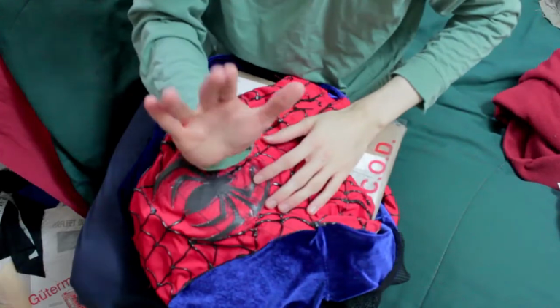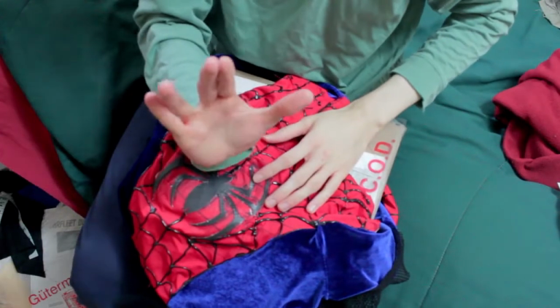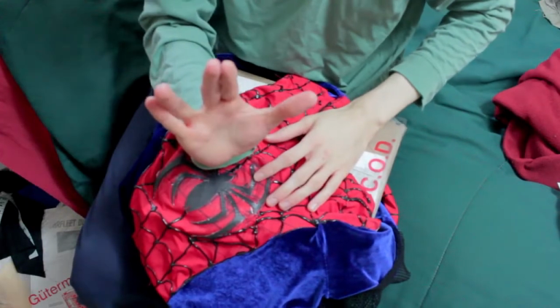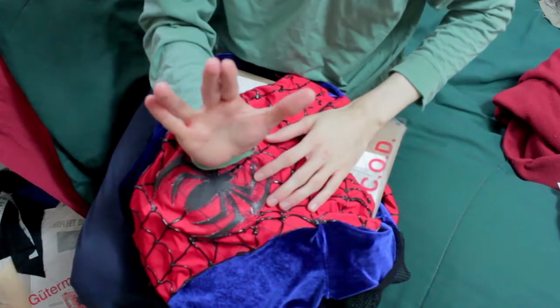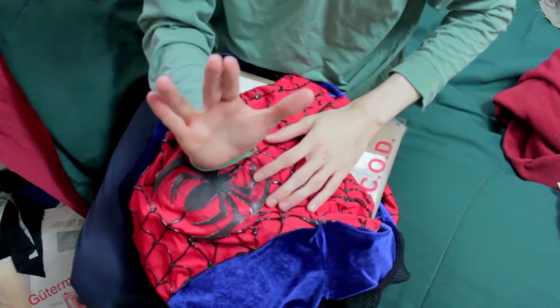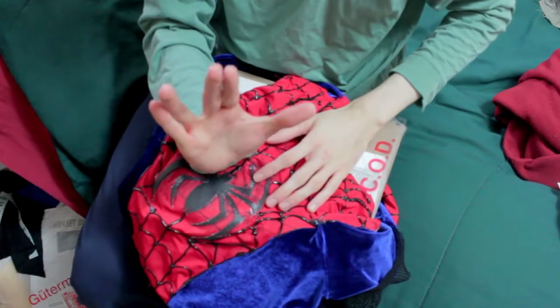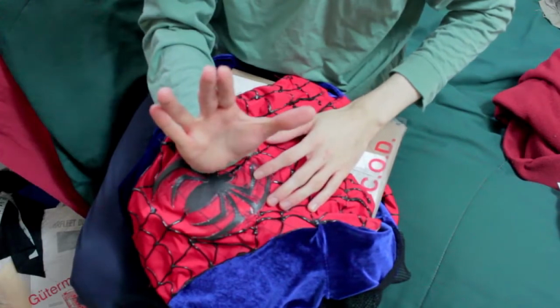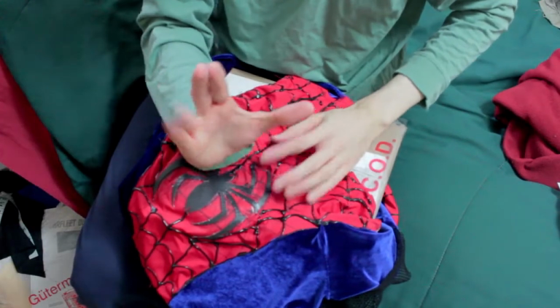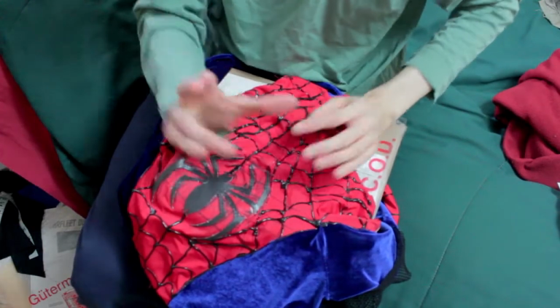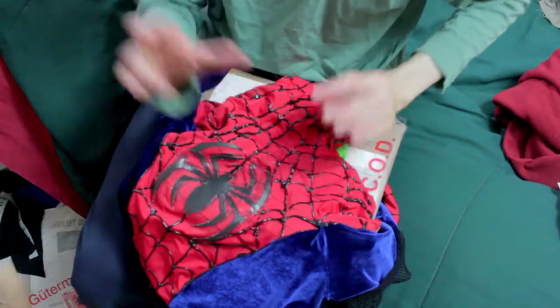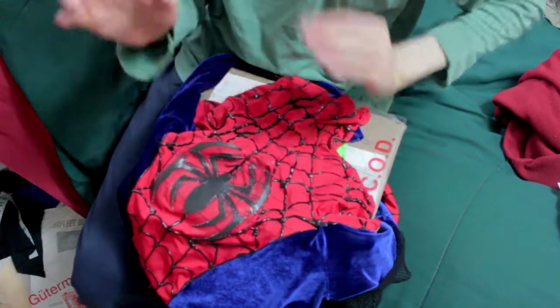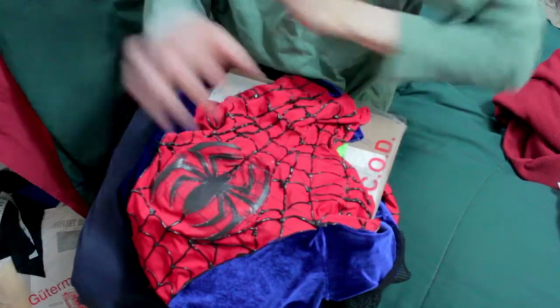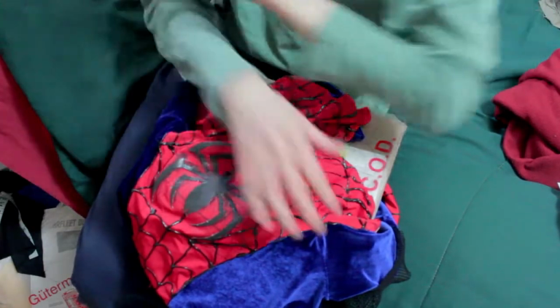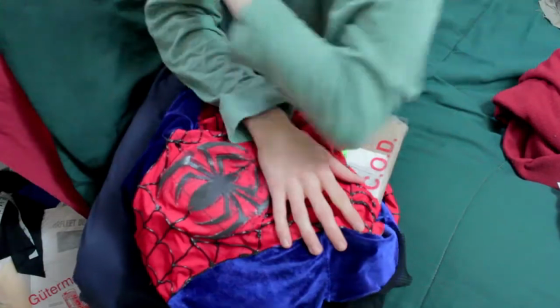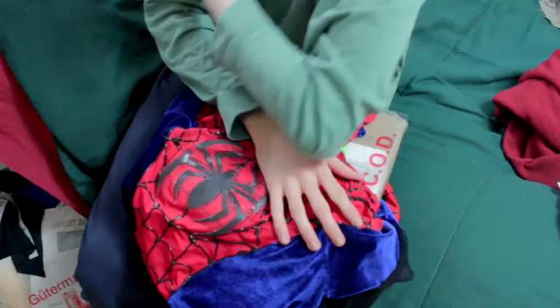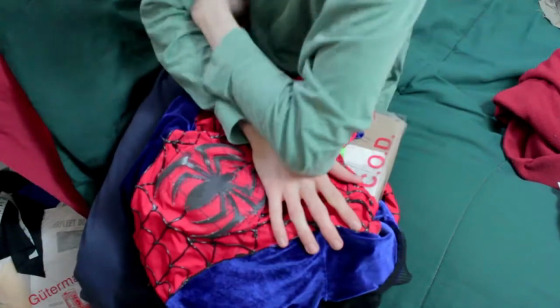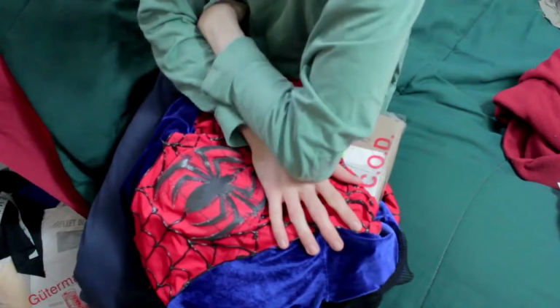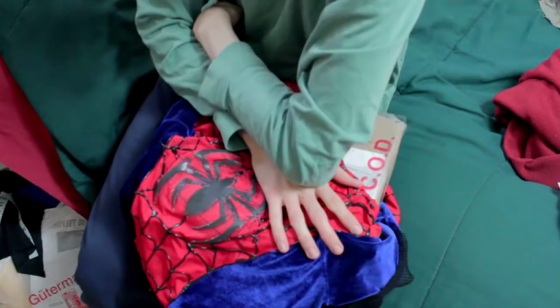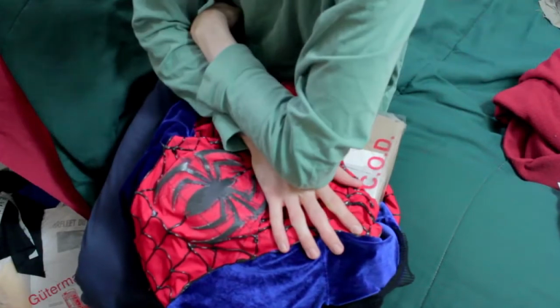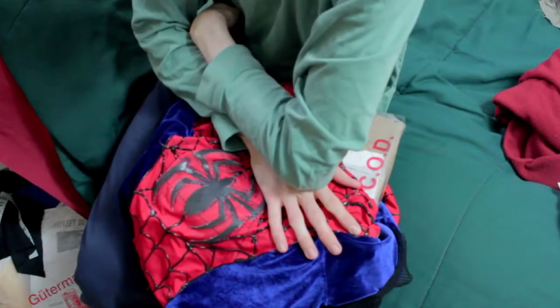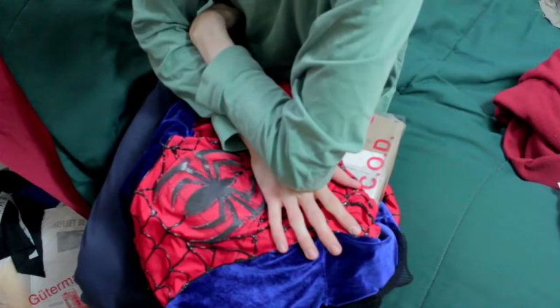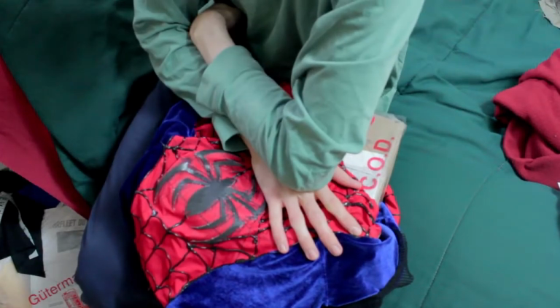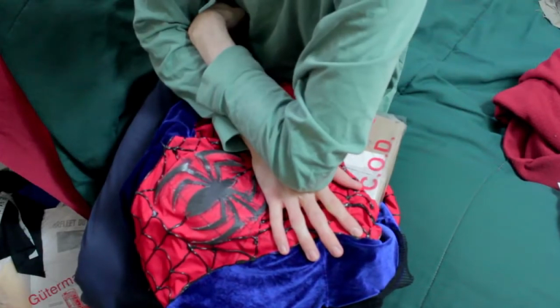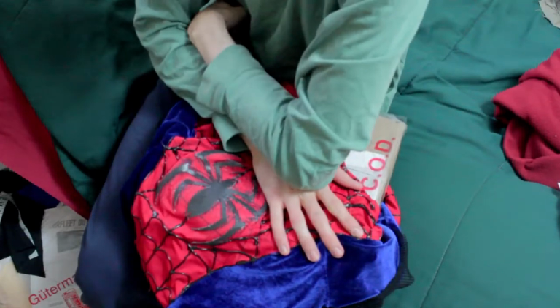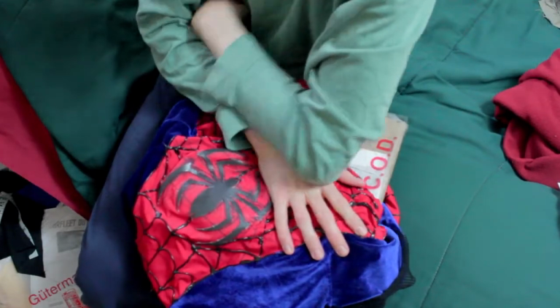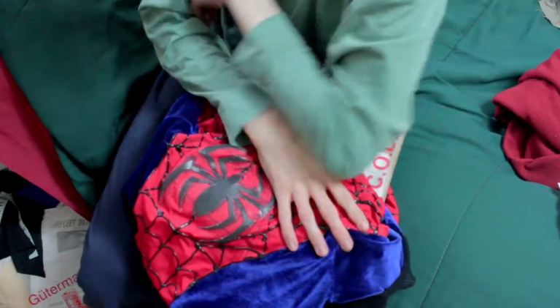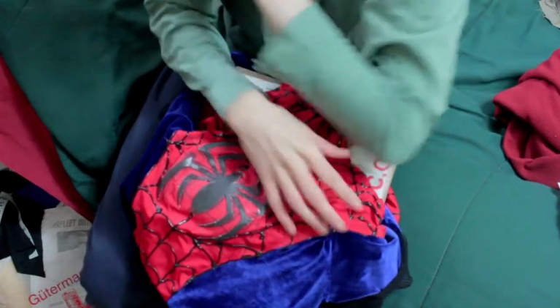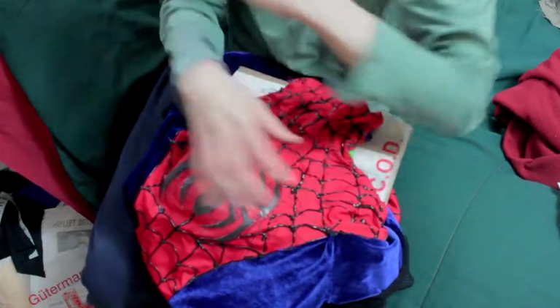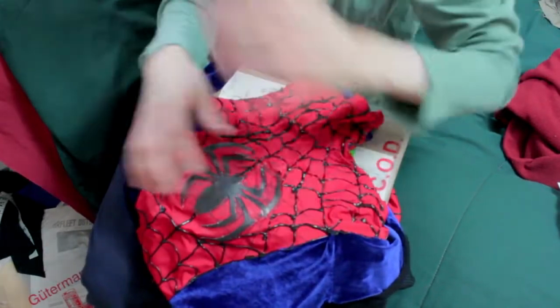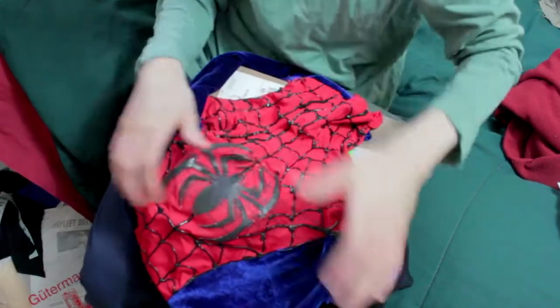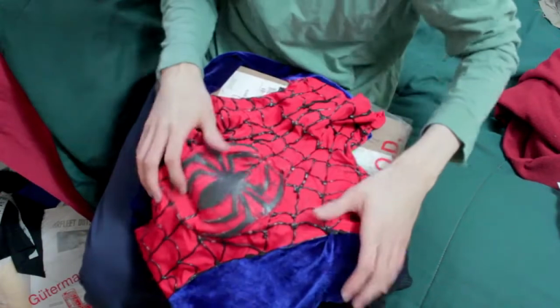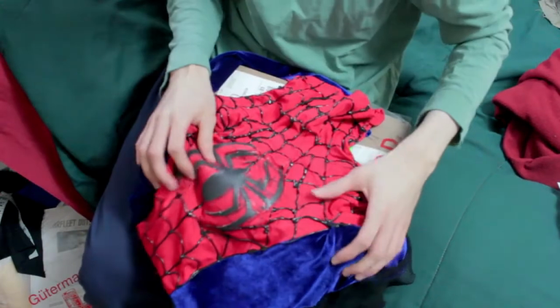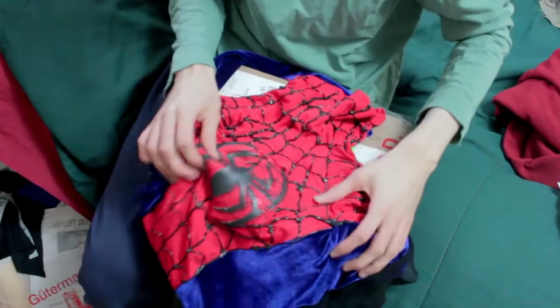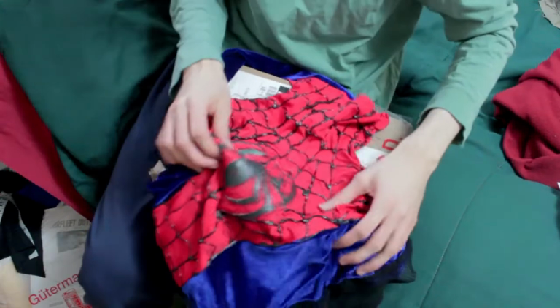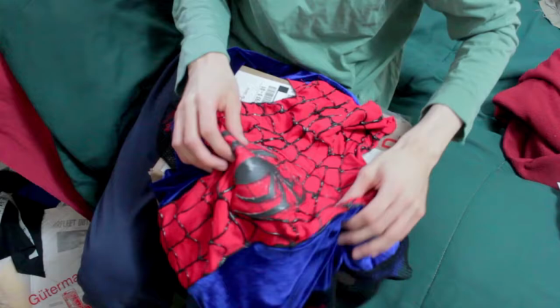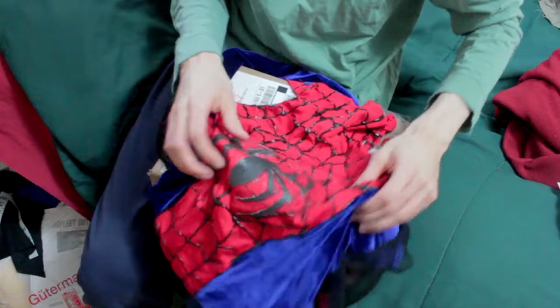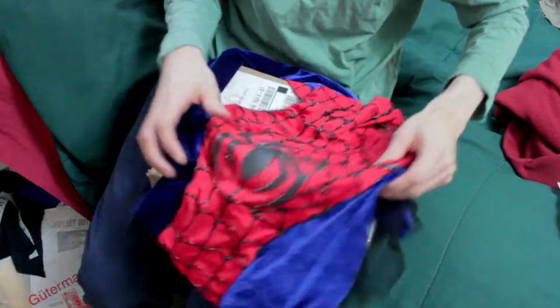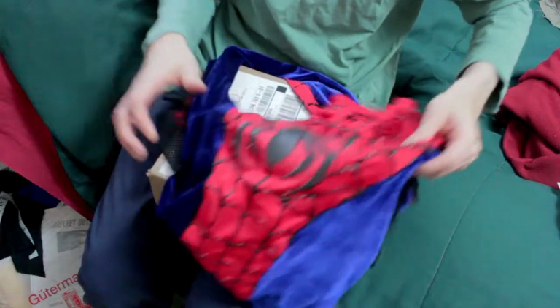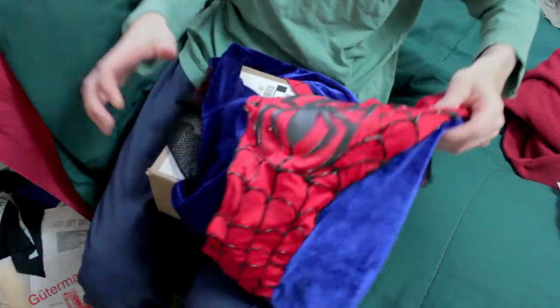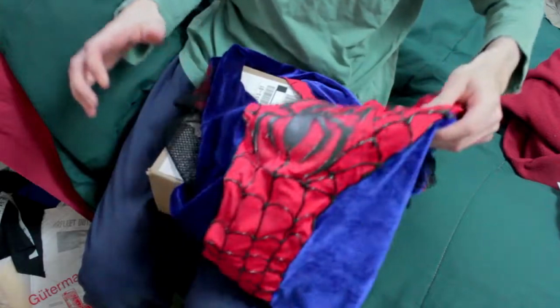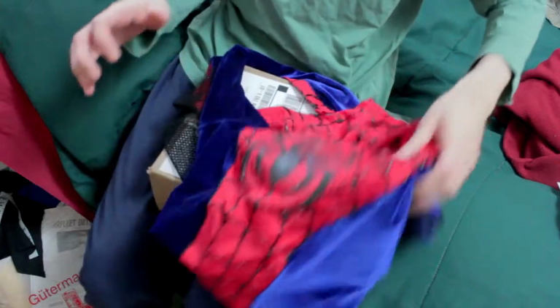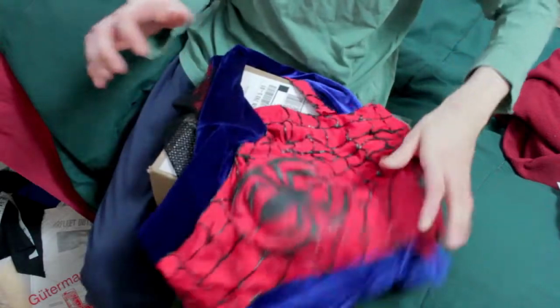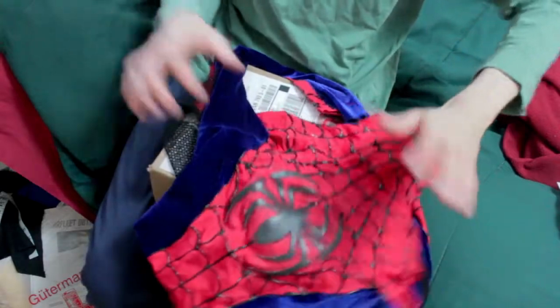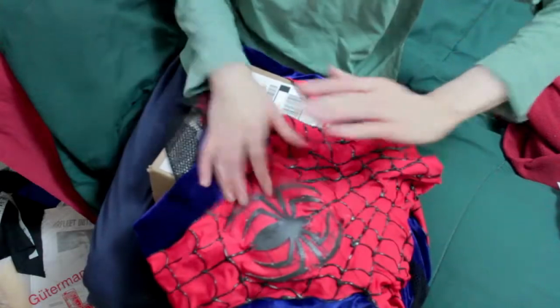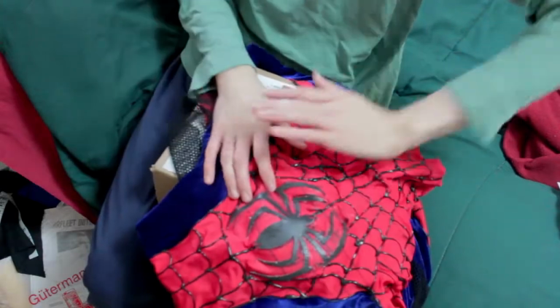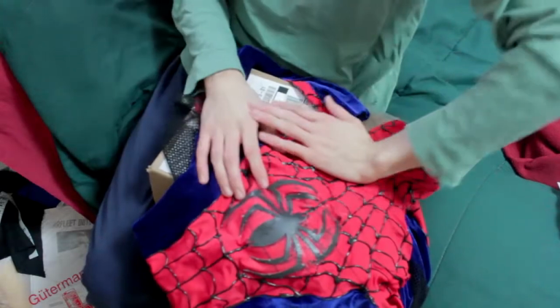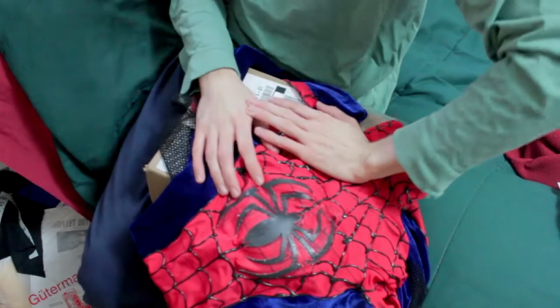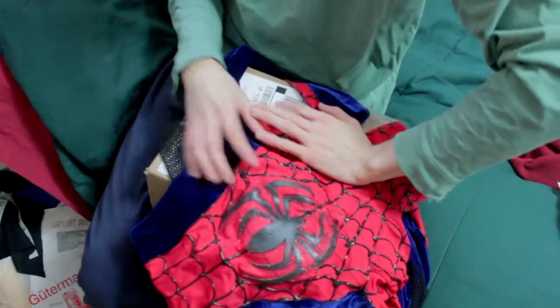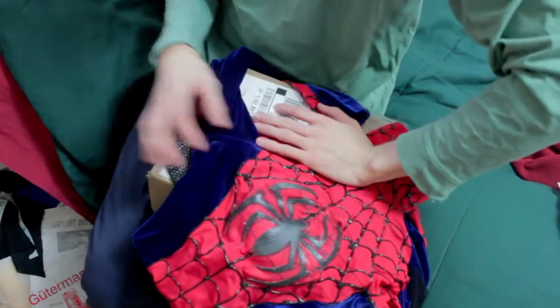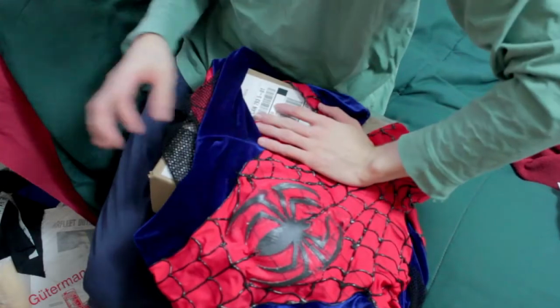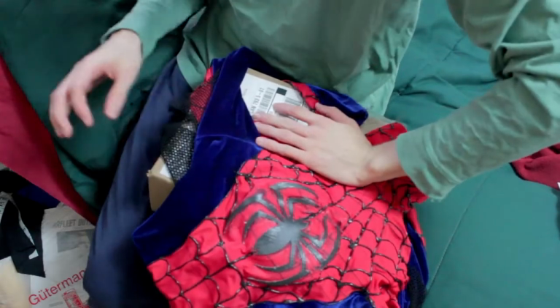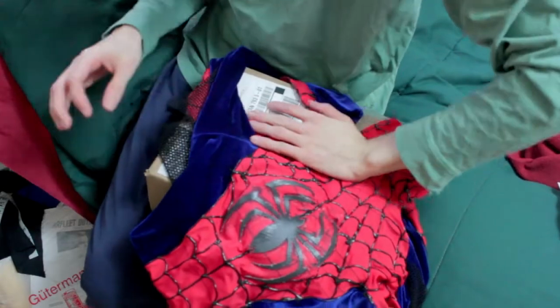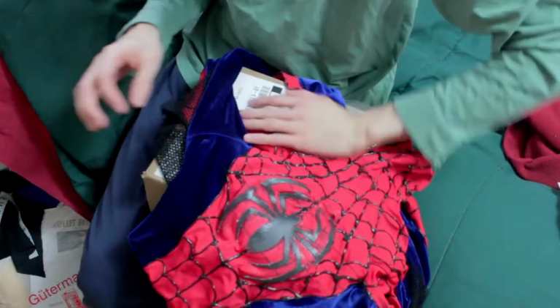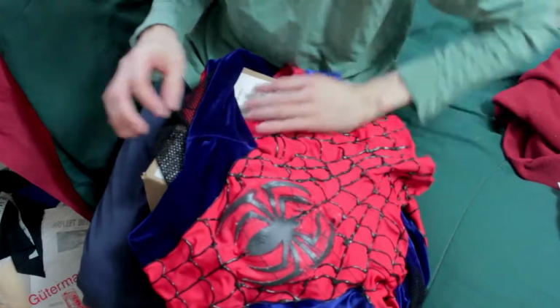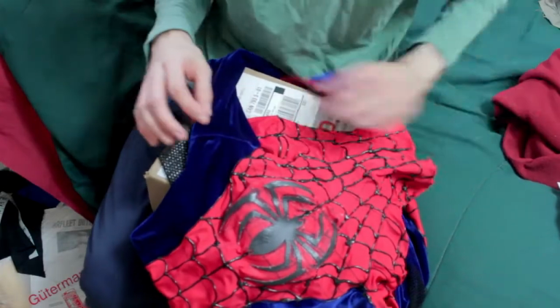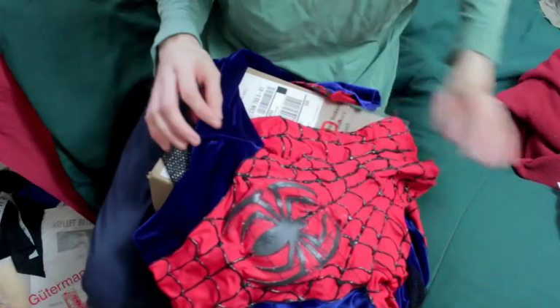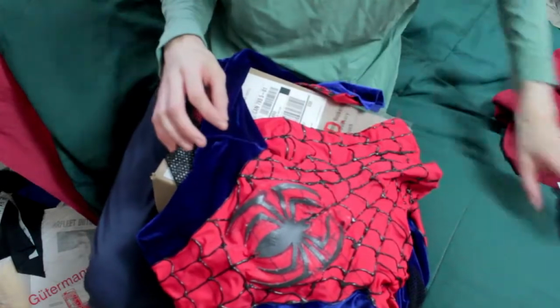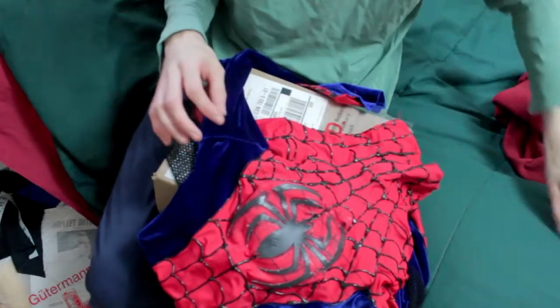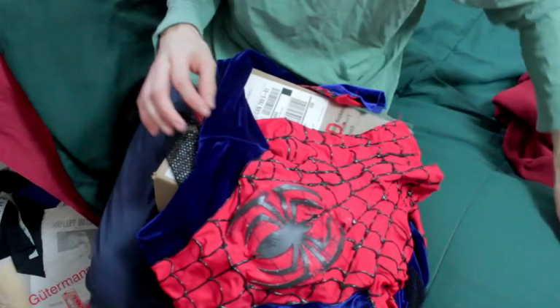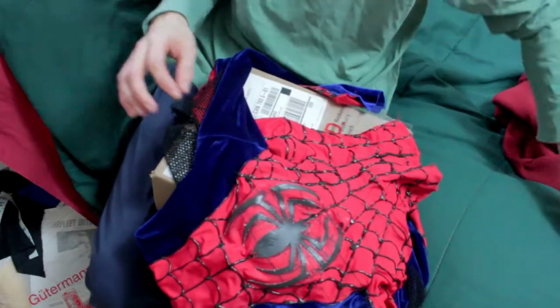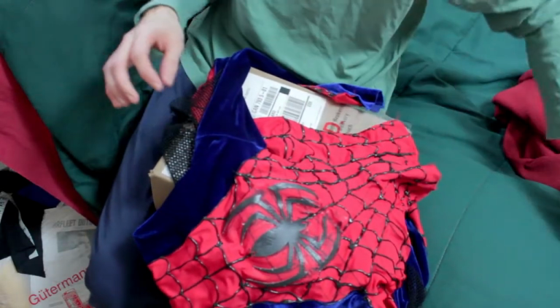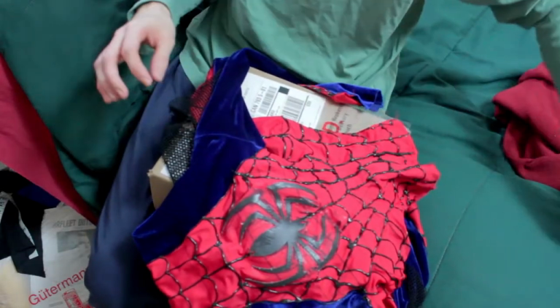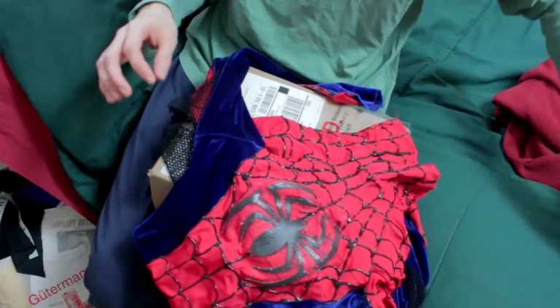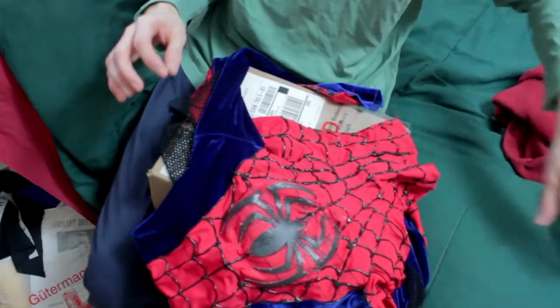Hello there, I'm SignatureNinja. I'm giving you guys an unboxing of more Star Trek stuff.